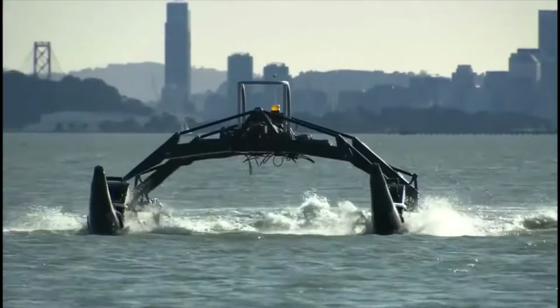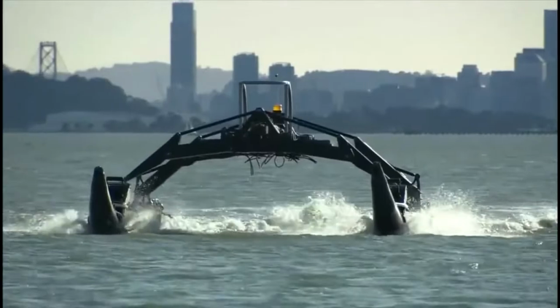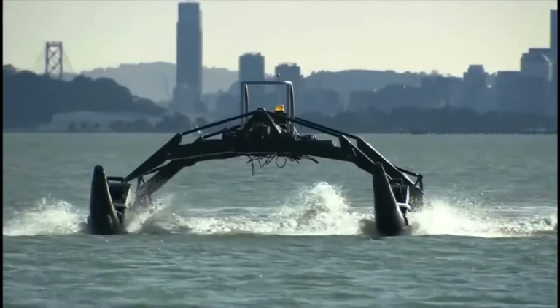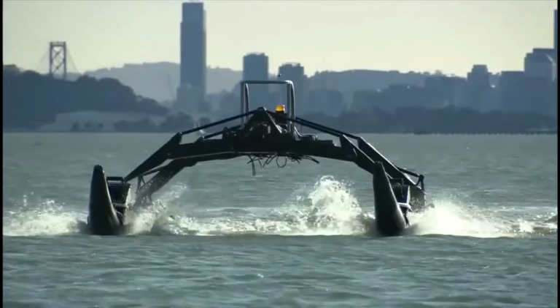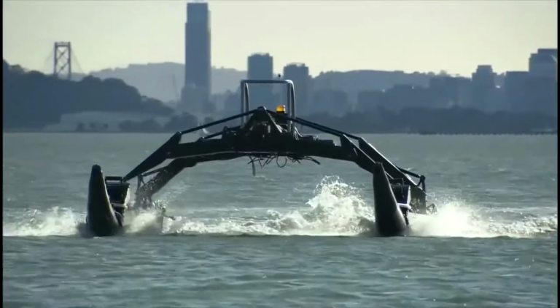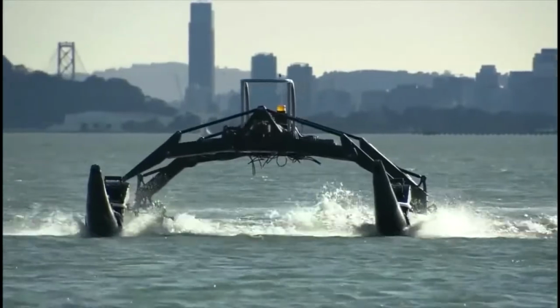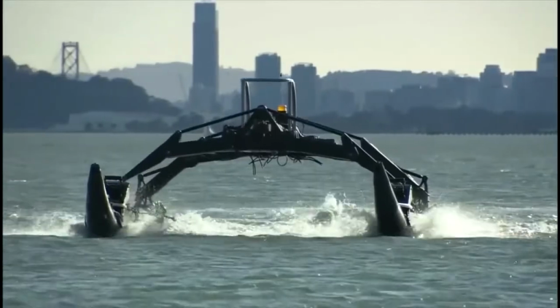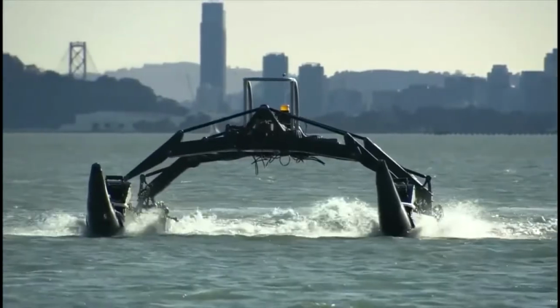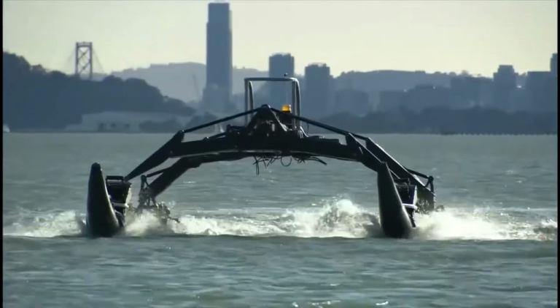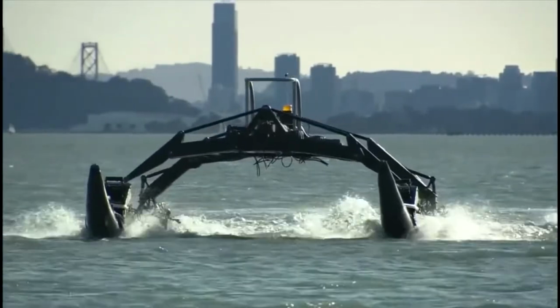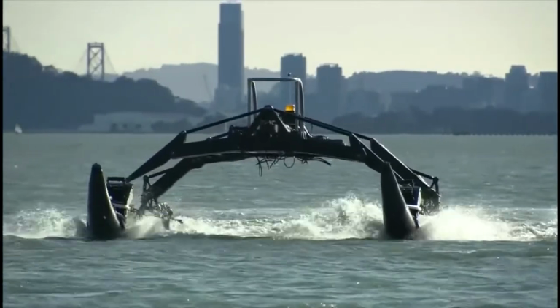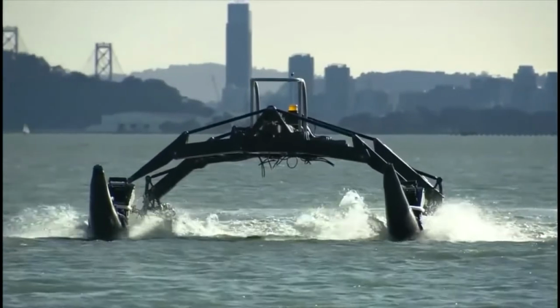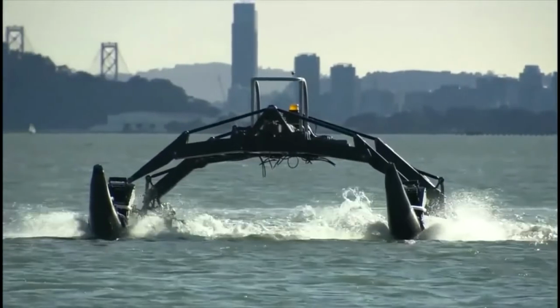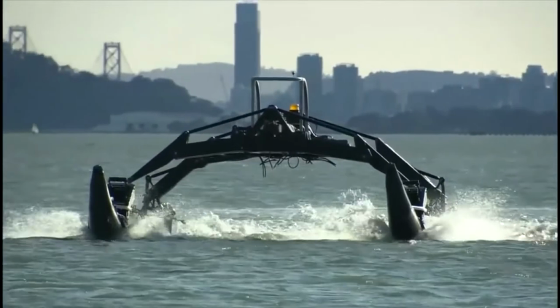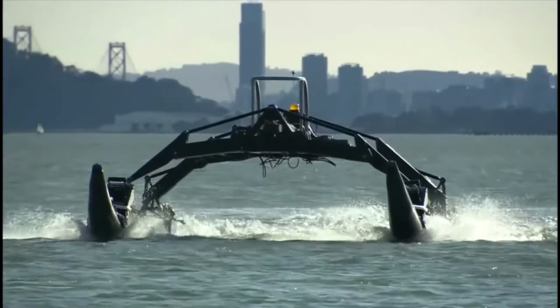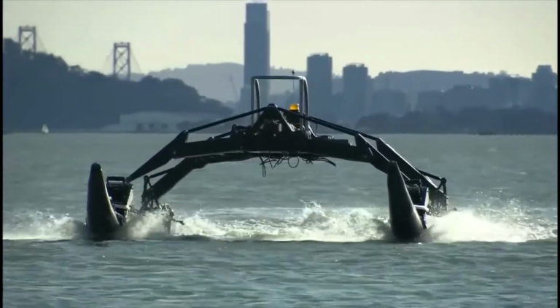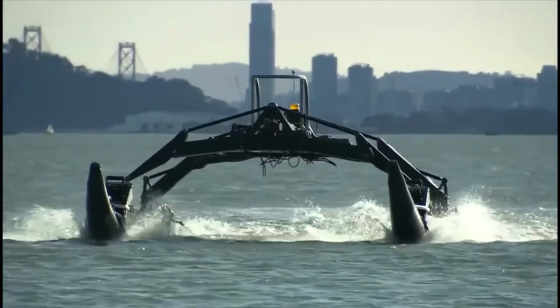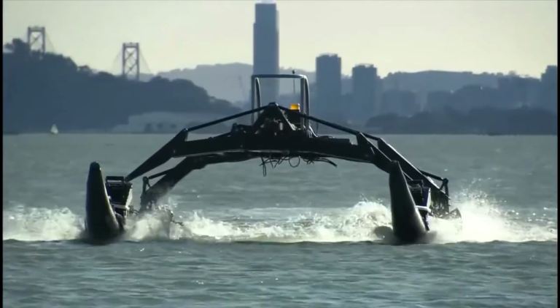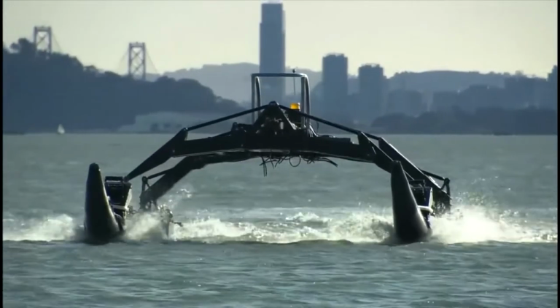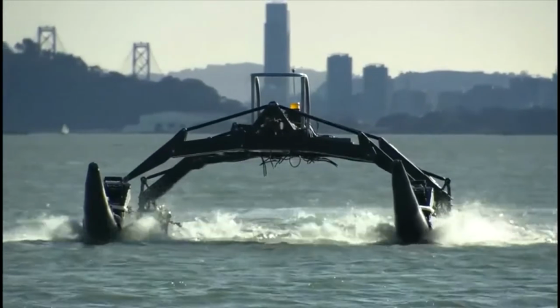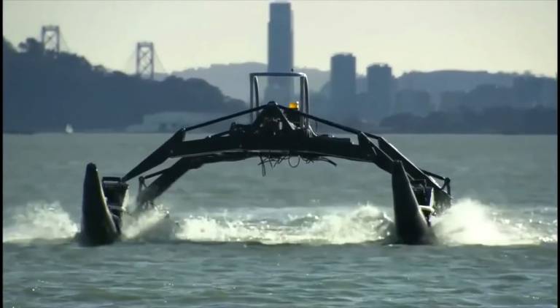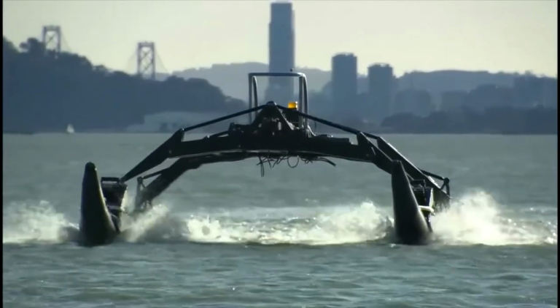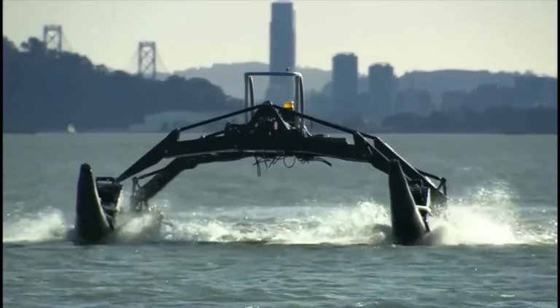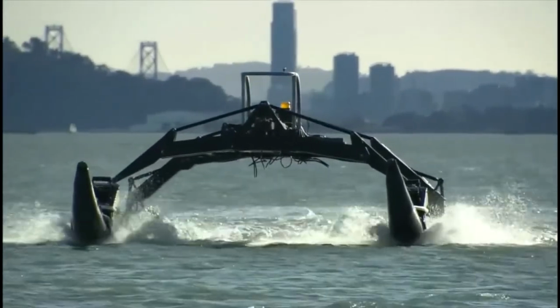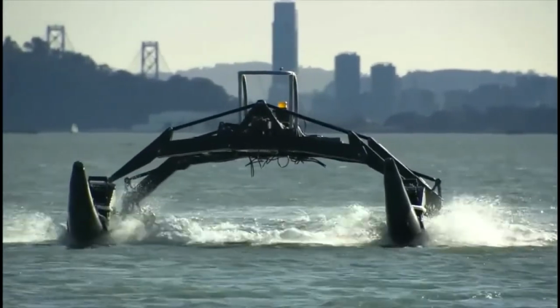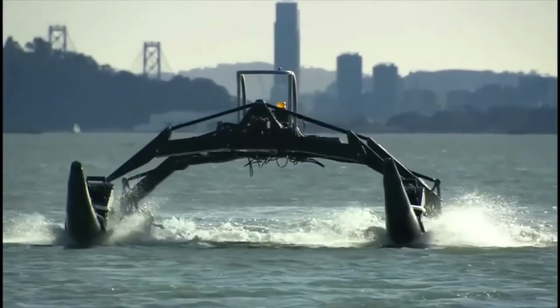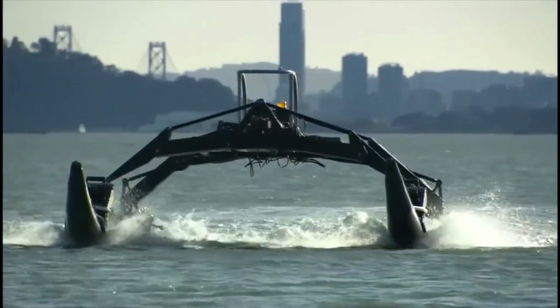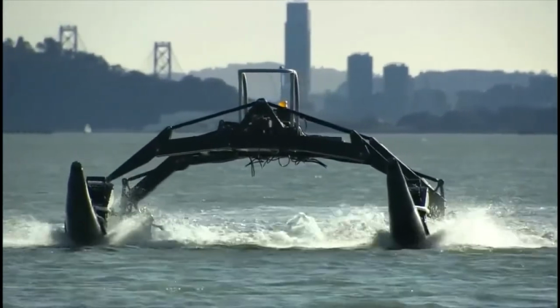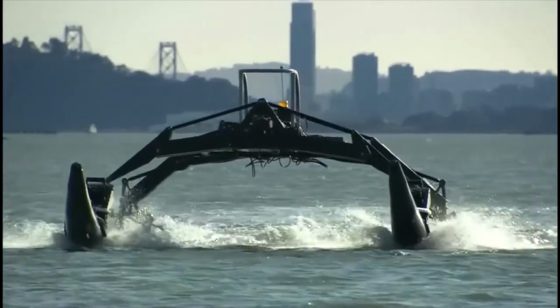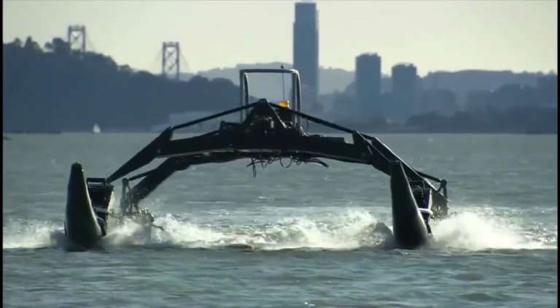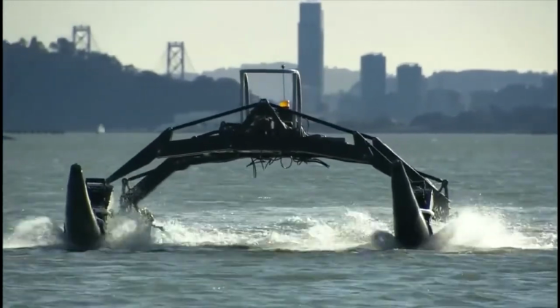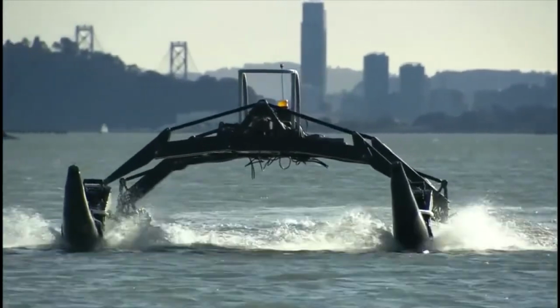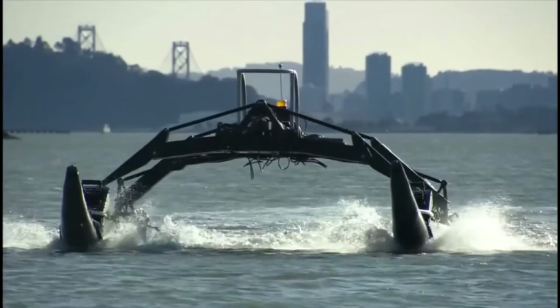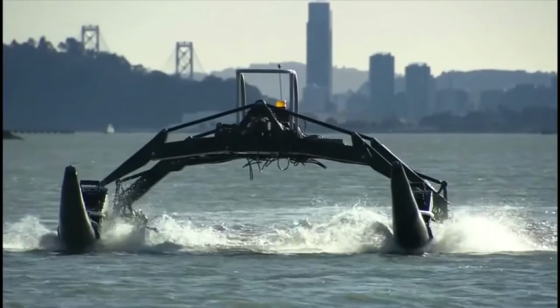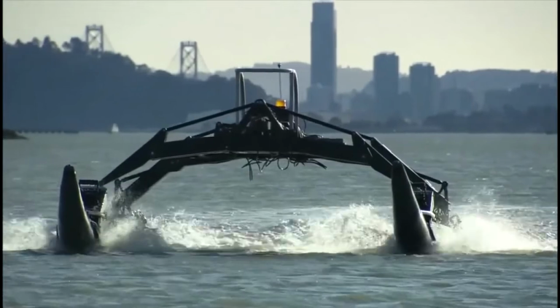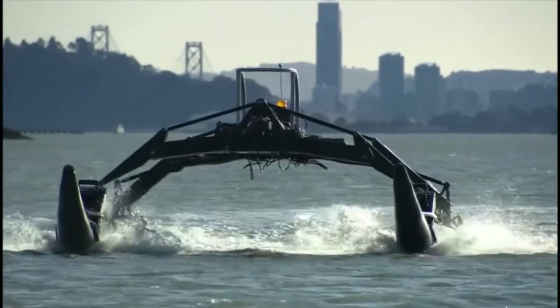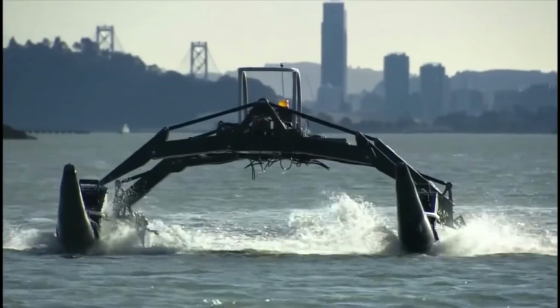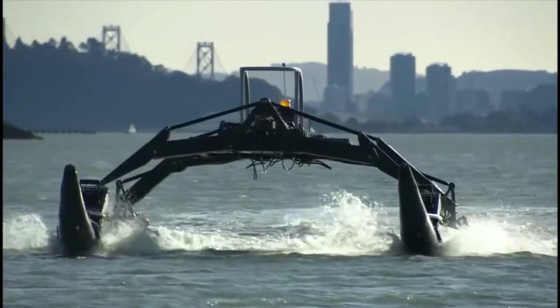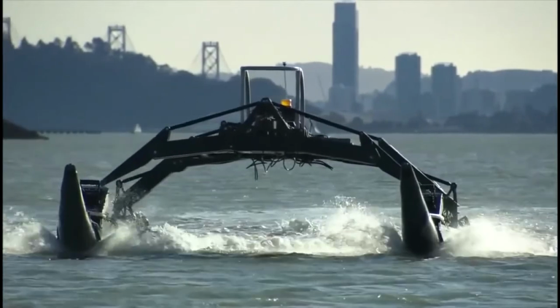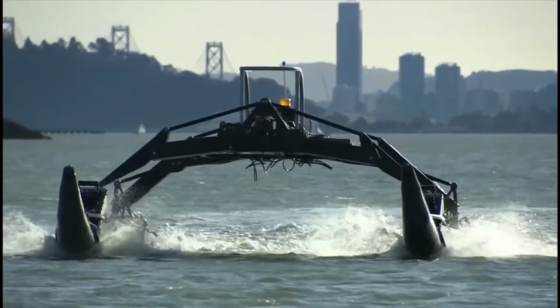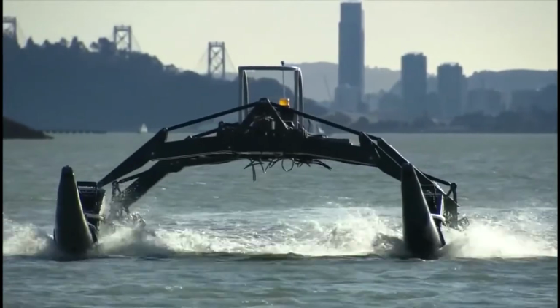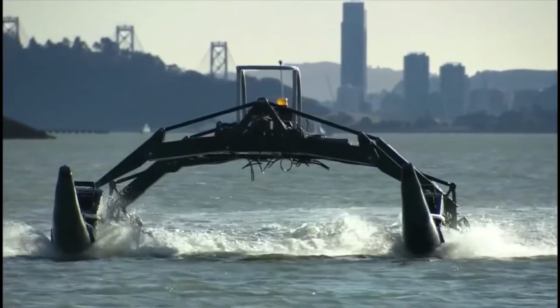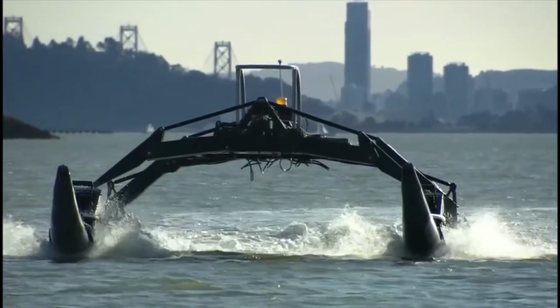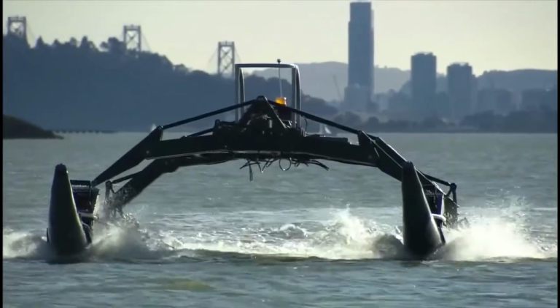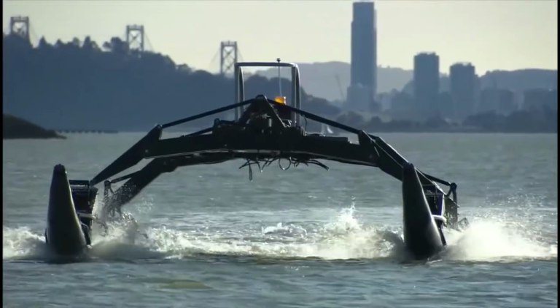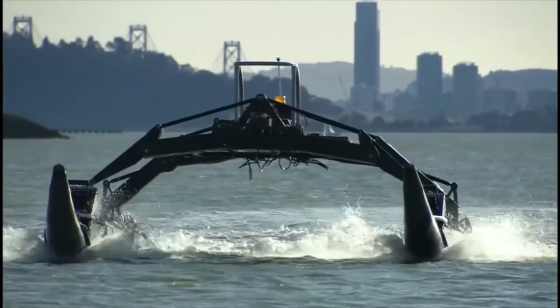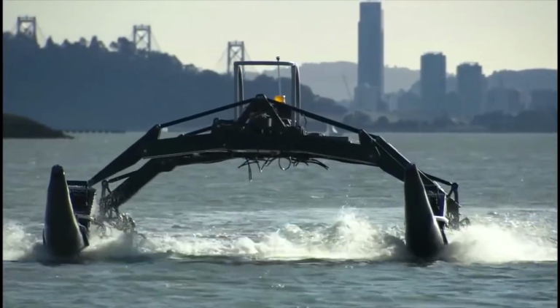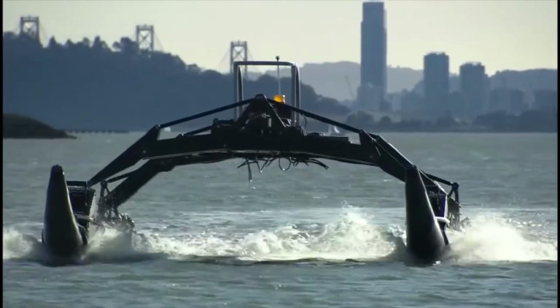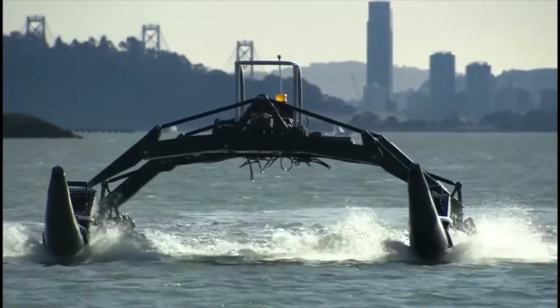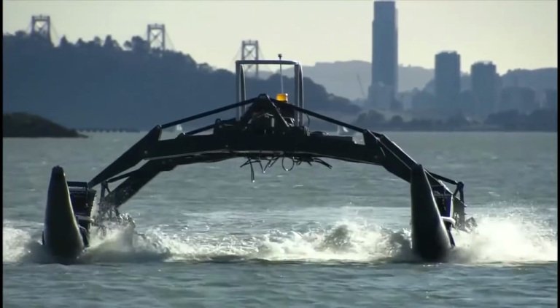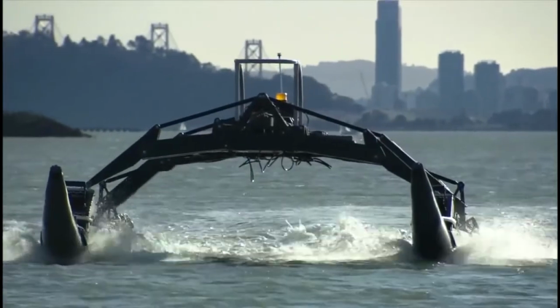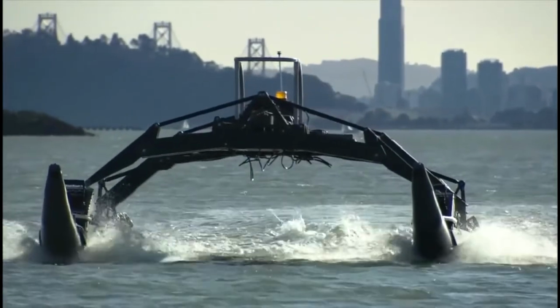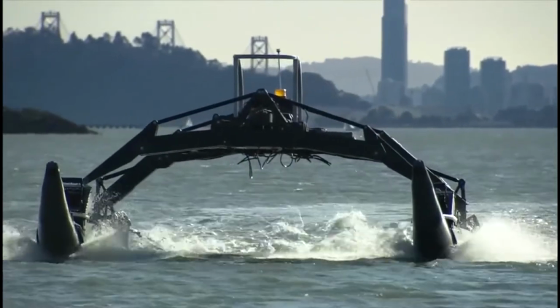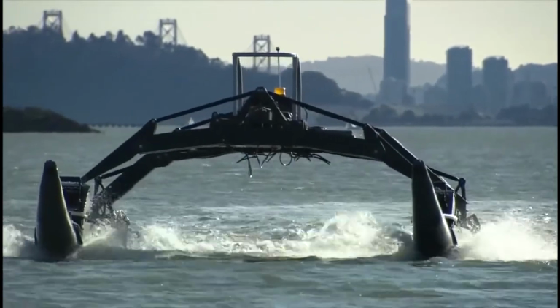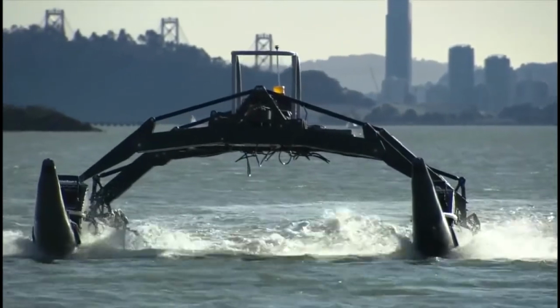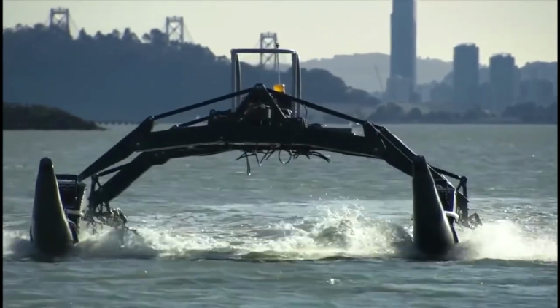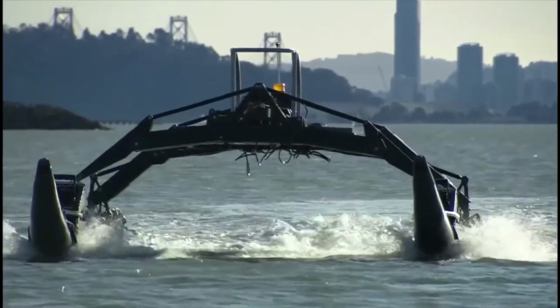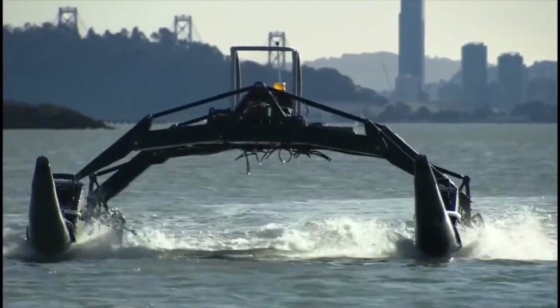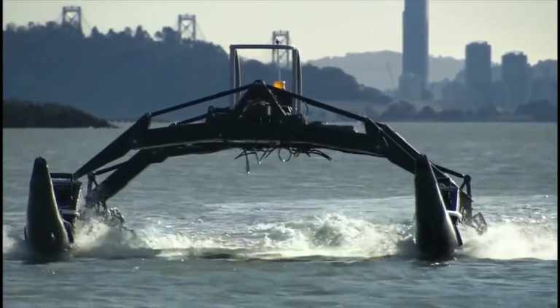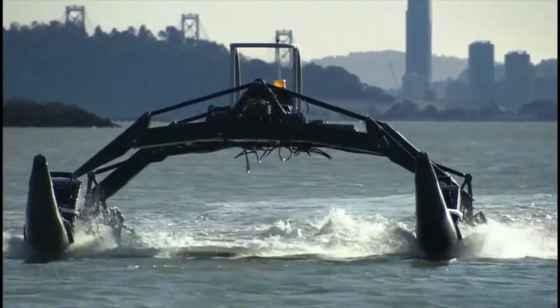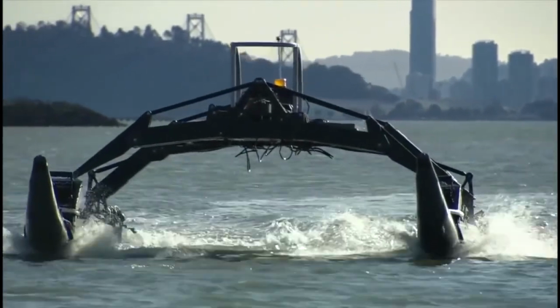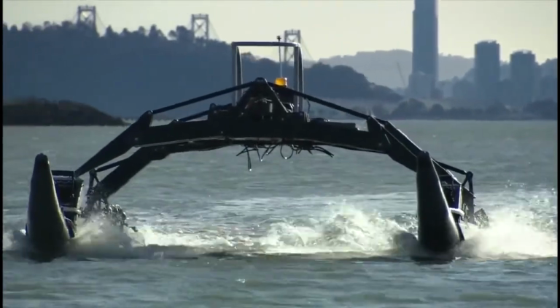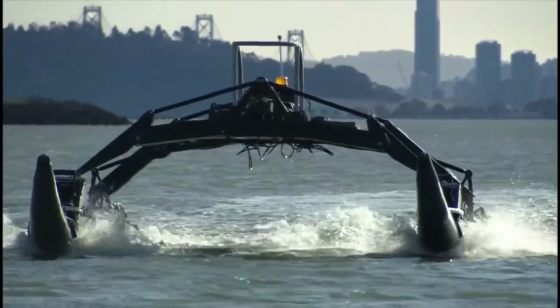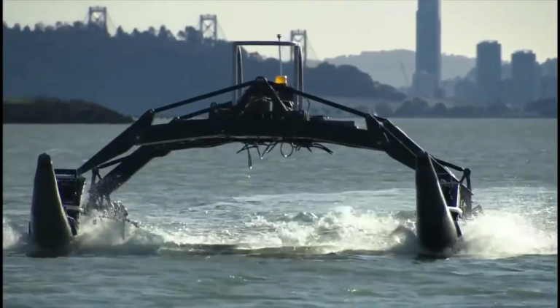As the technology makes sea travel safer, do you think this can be used for commercial applications? Let us know what you think.